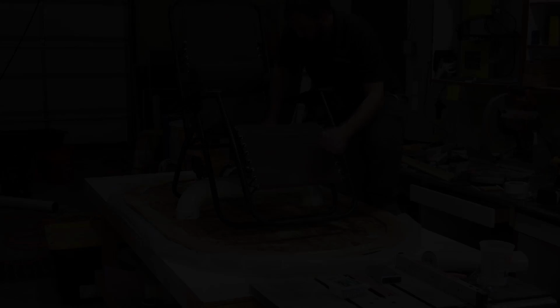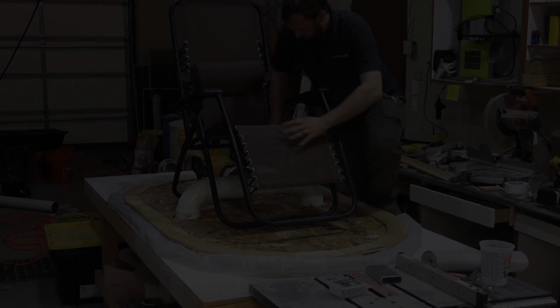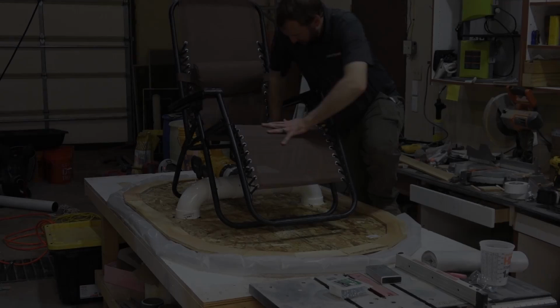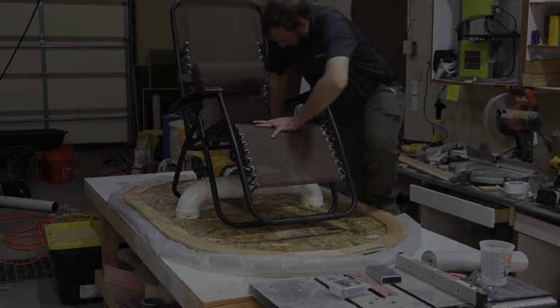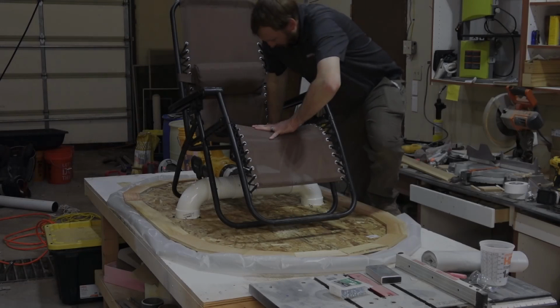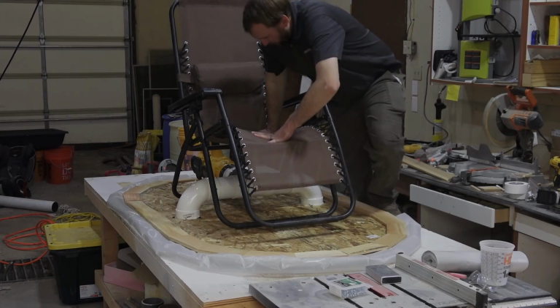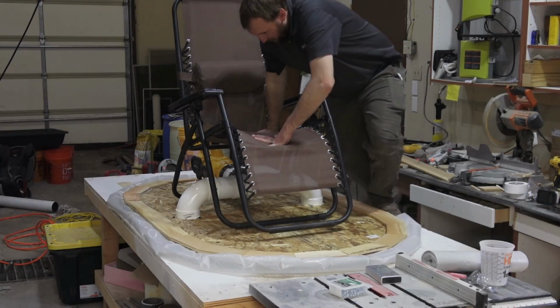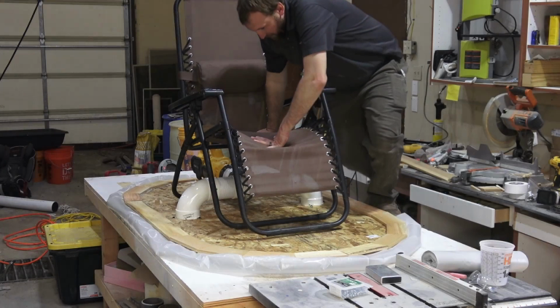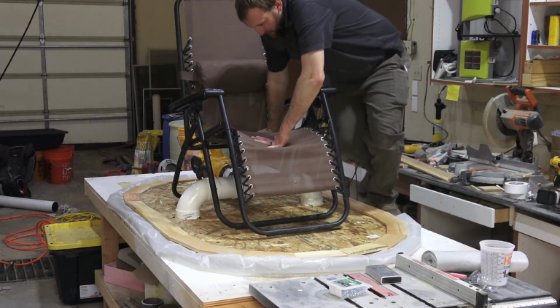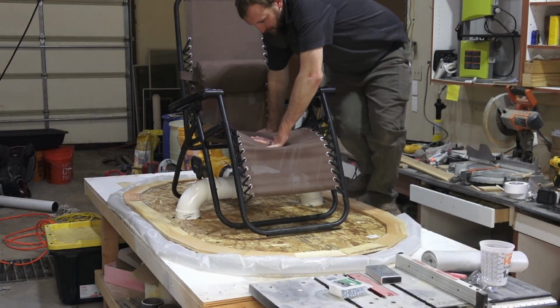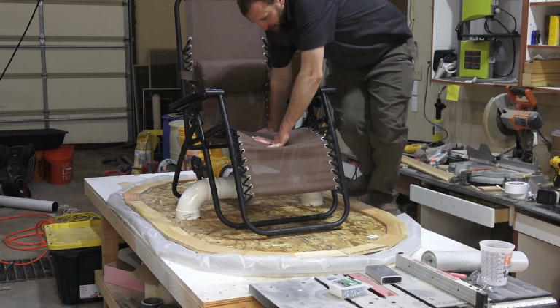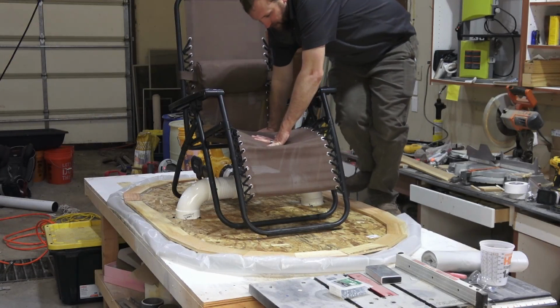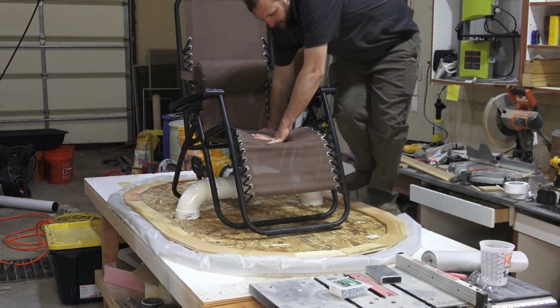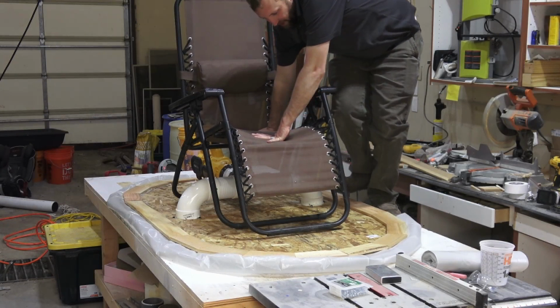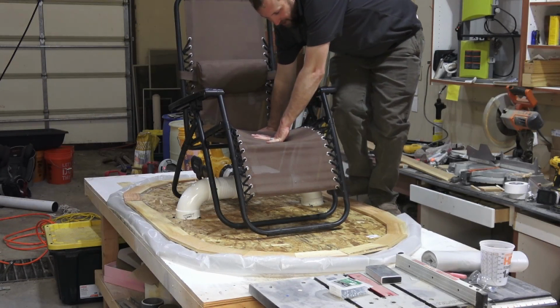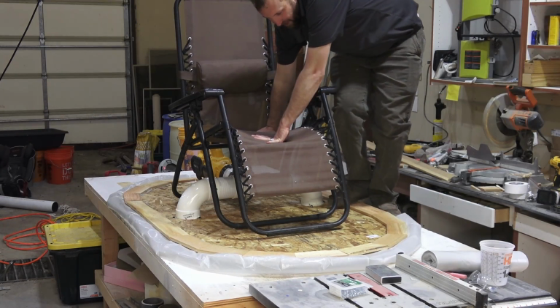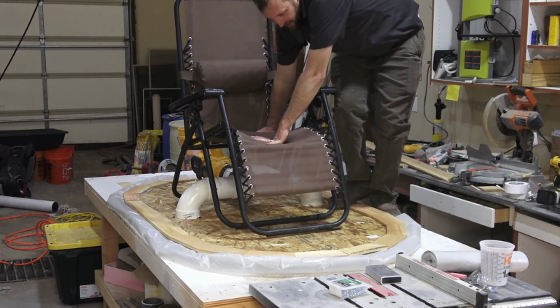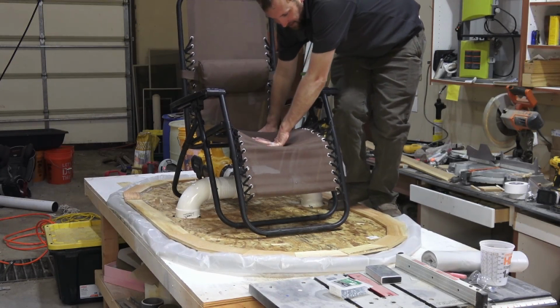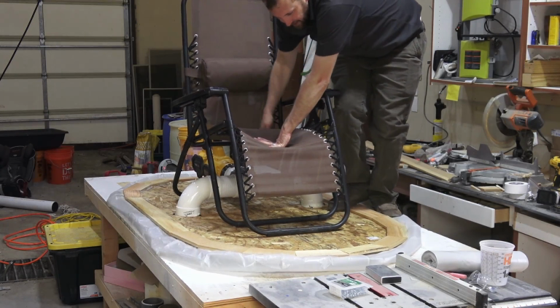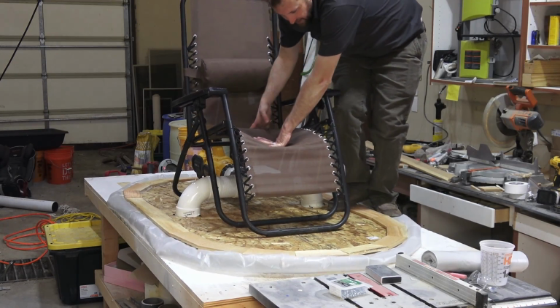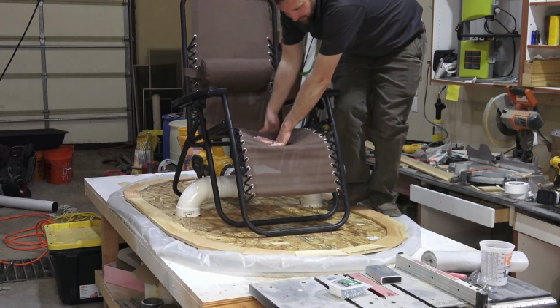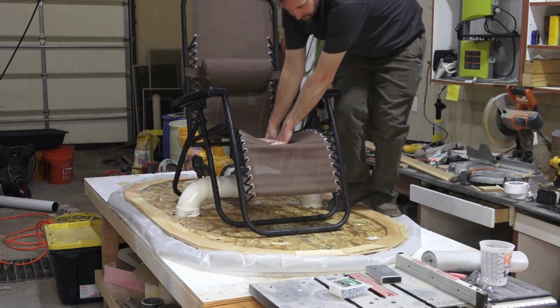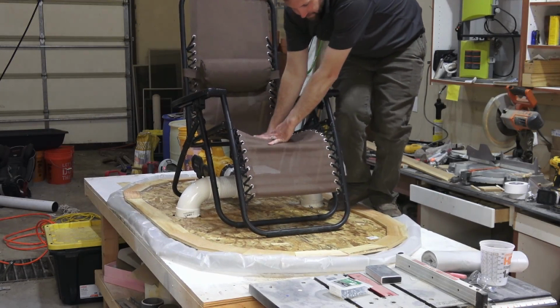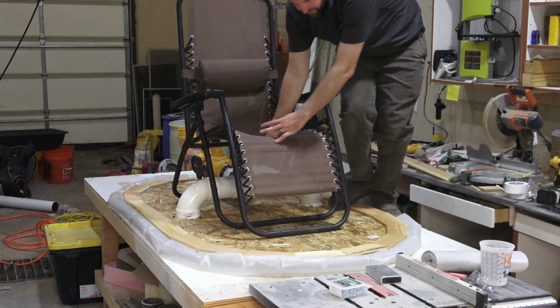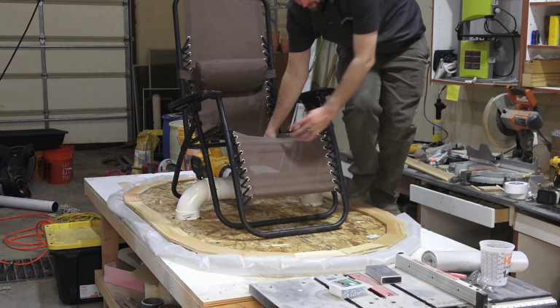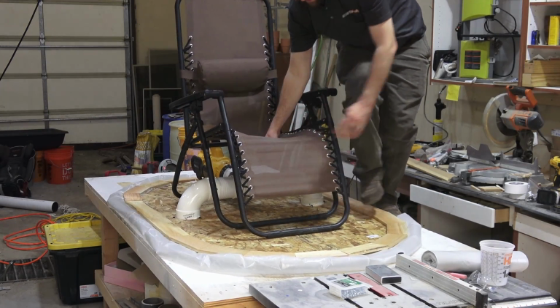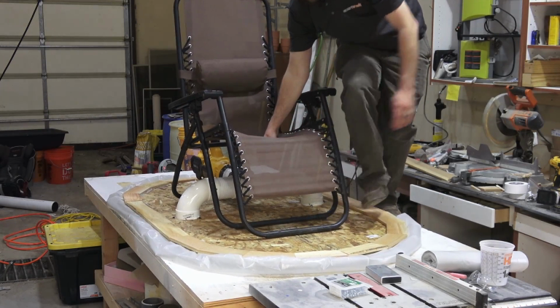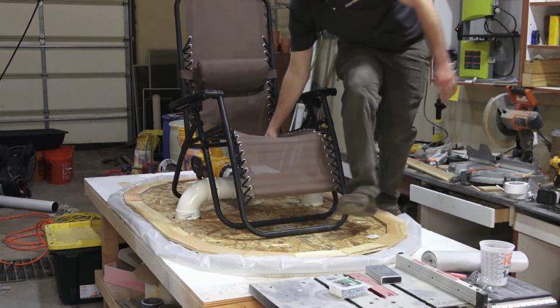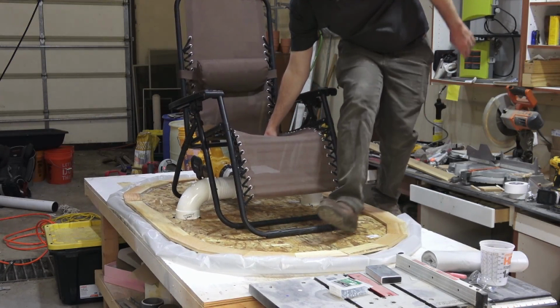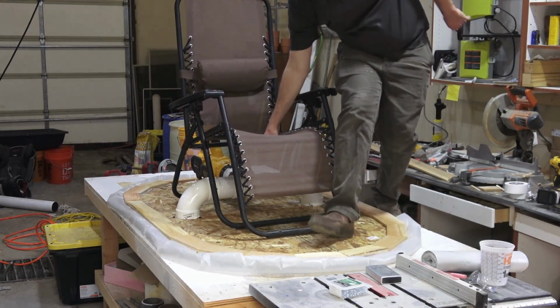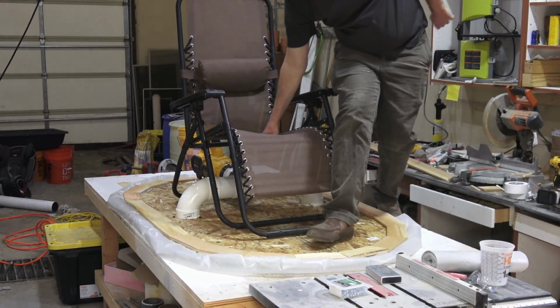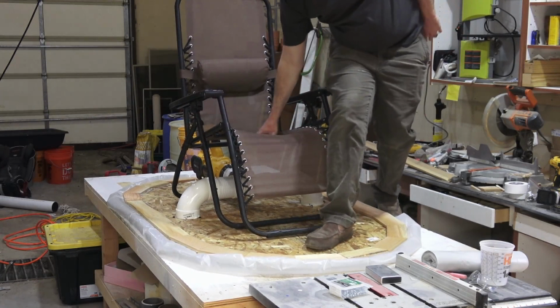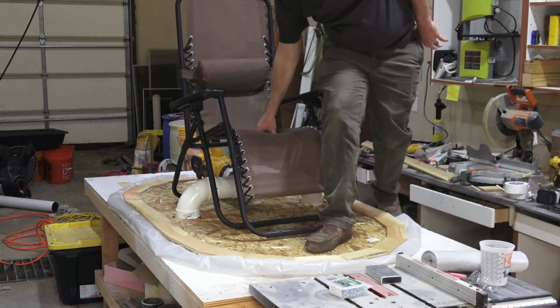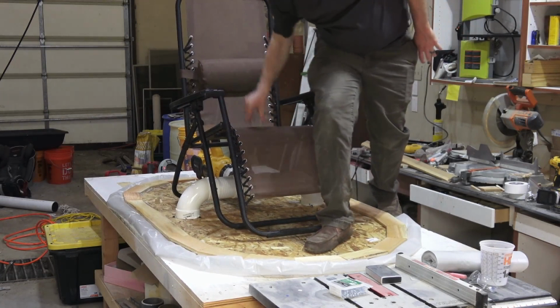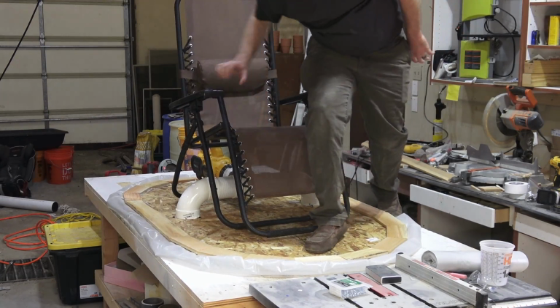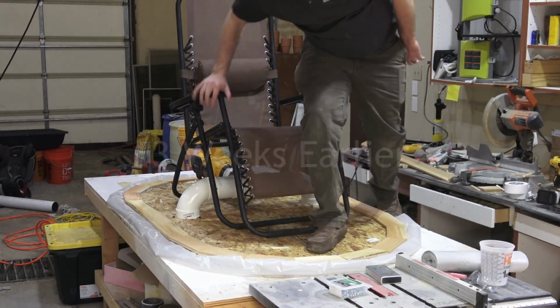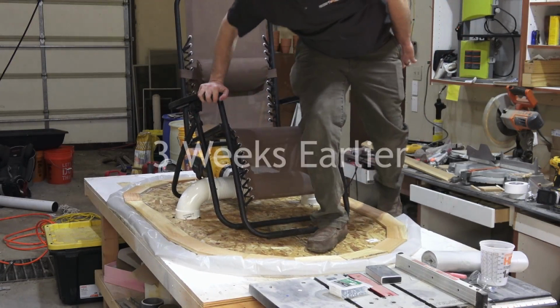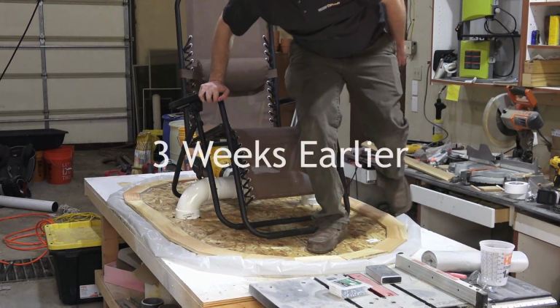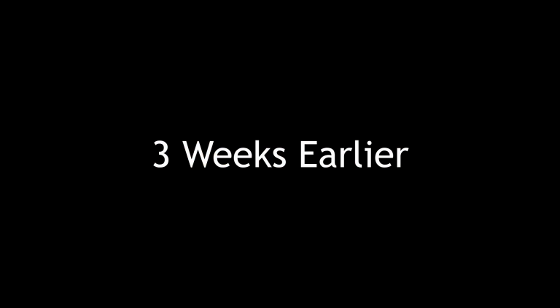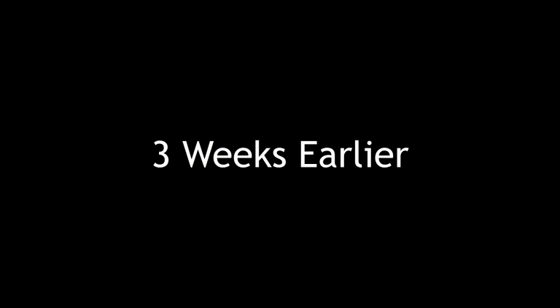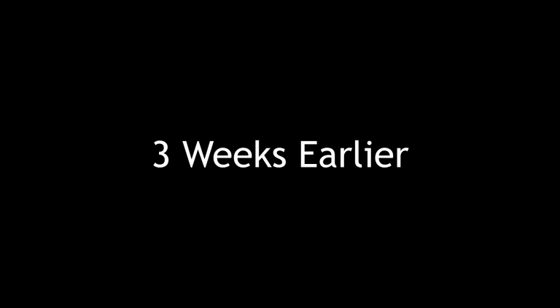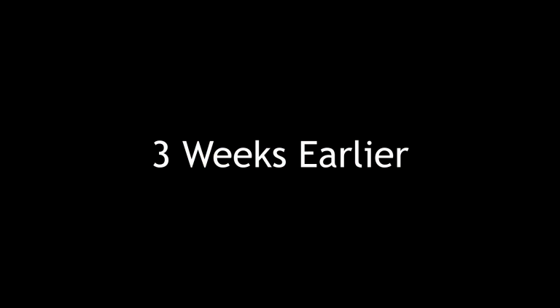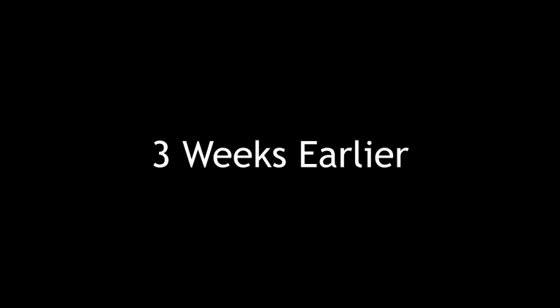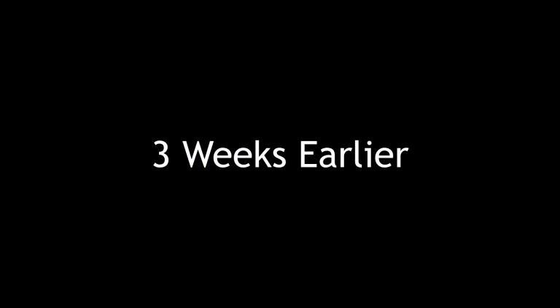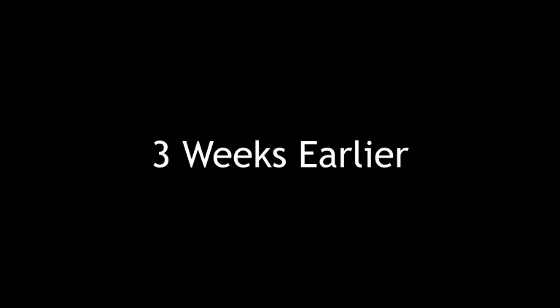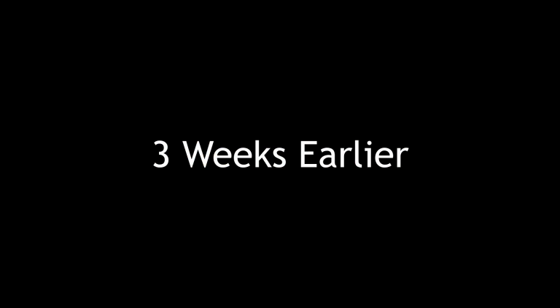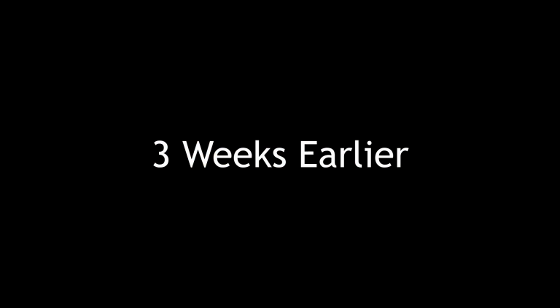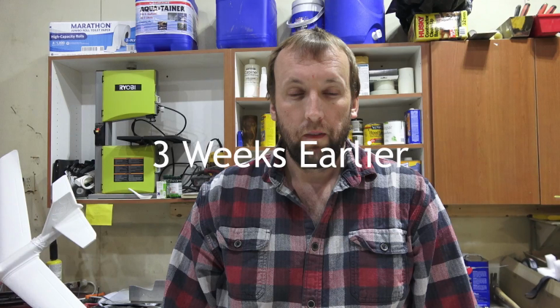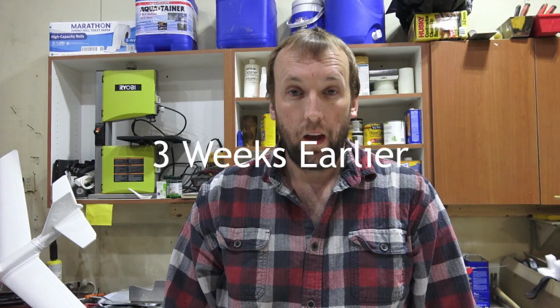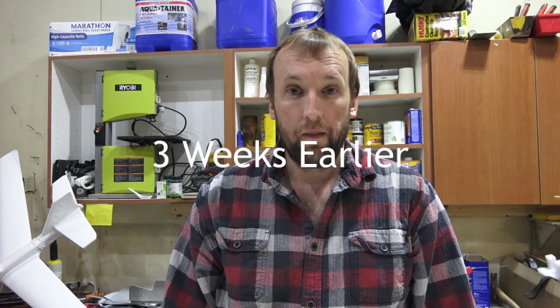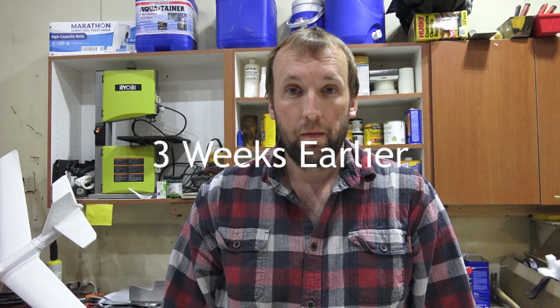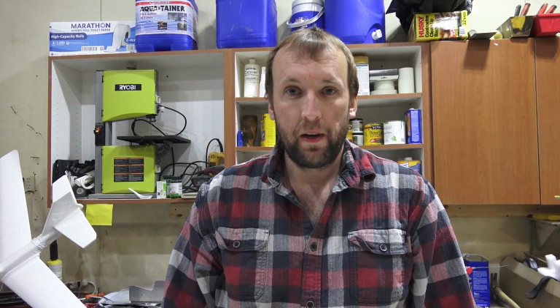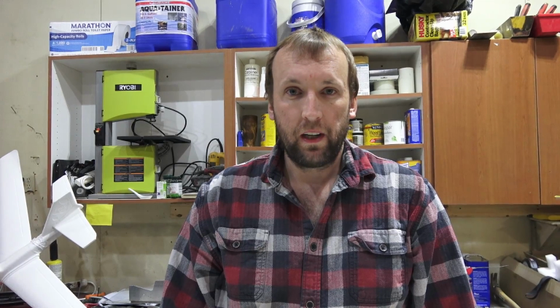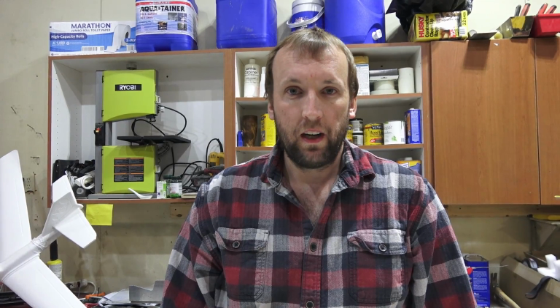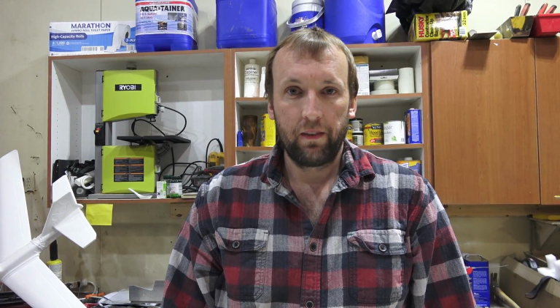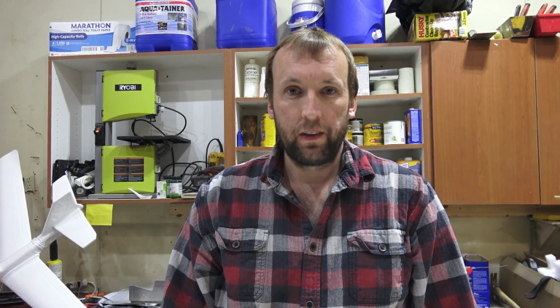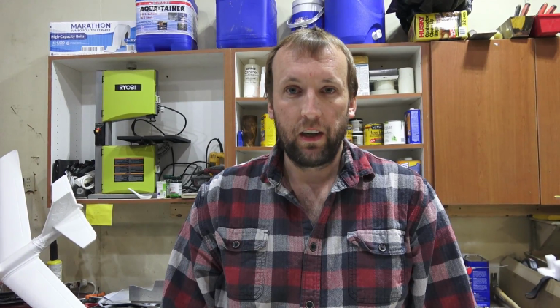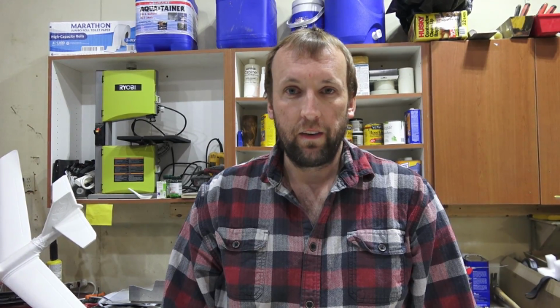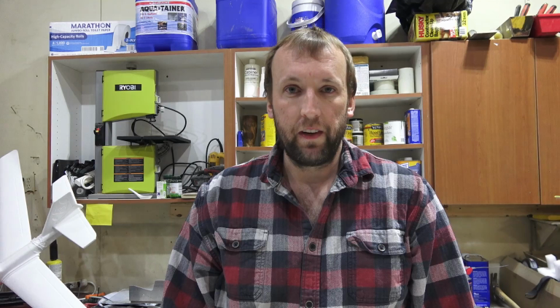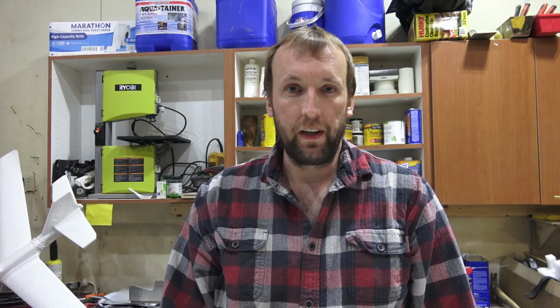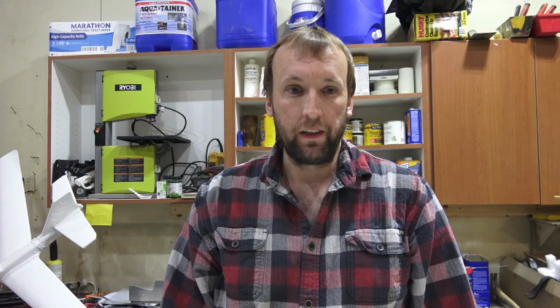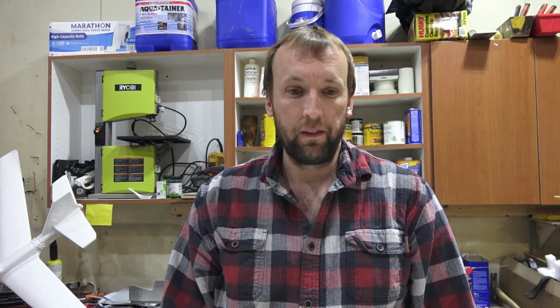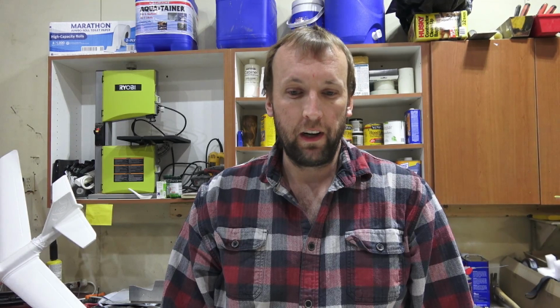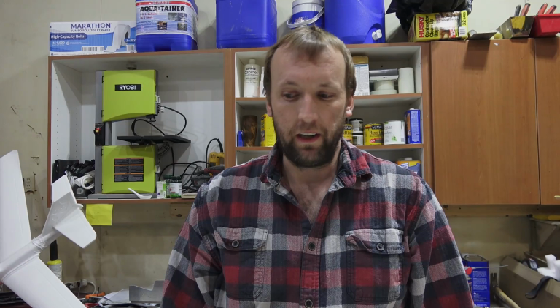Oh, this is such a dumb idea. I'm going to make a hovercraft that I can ride.